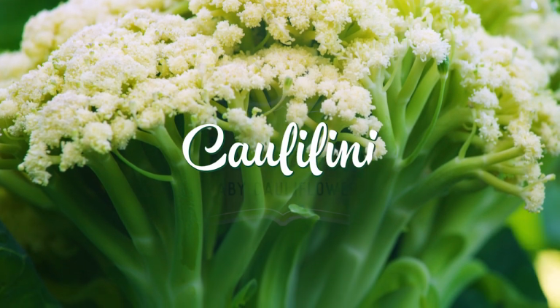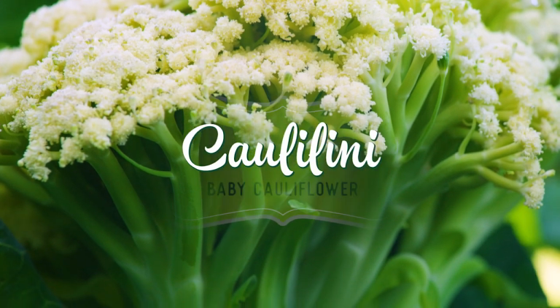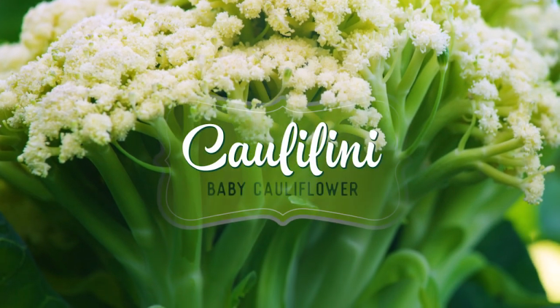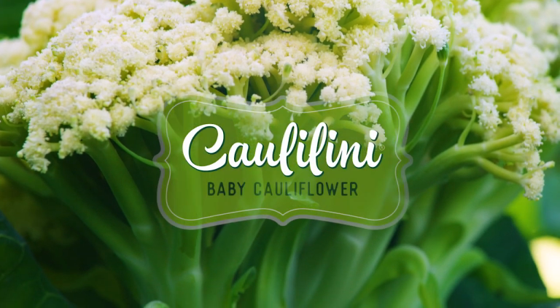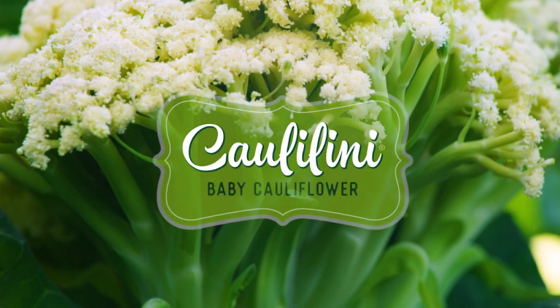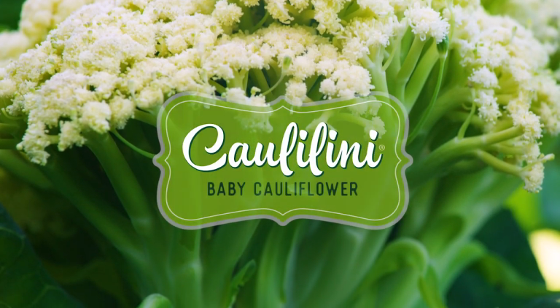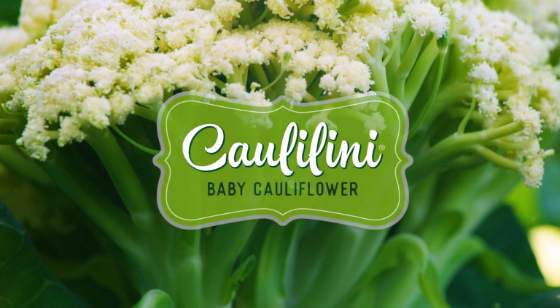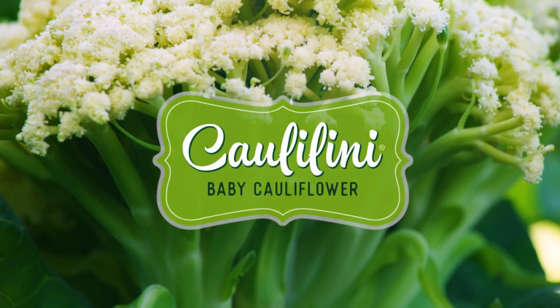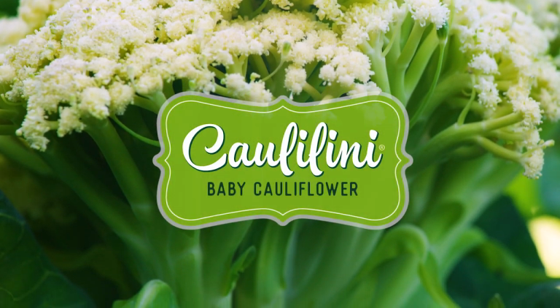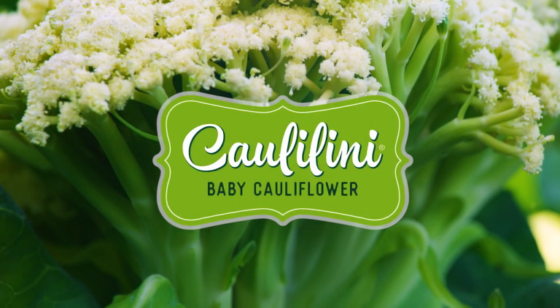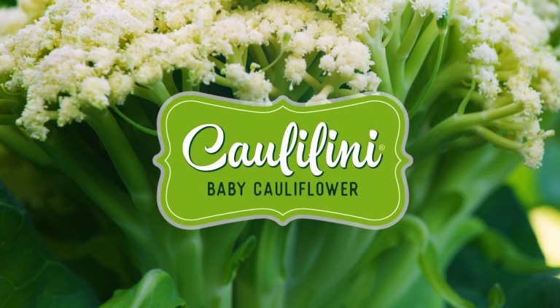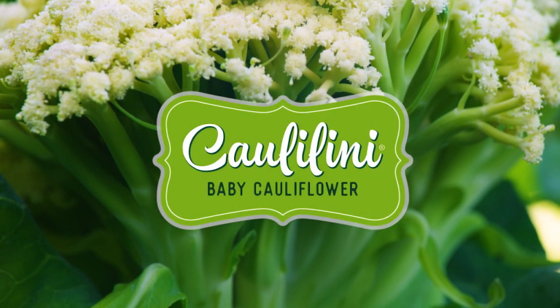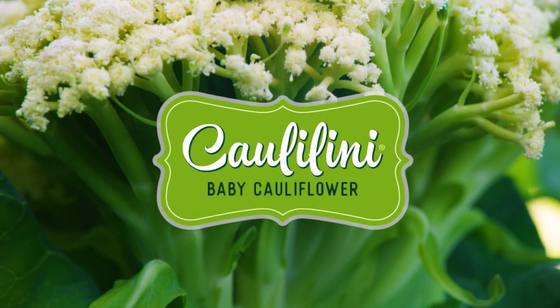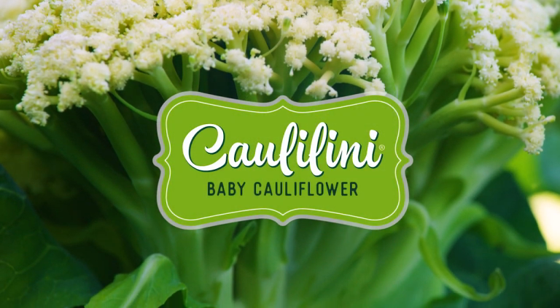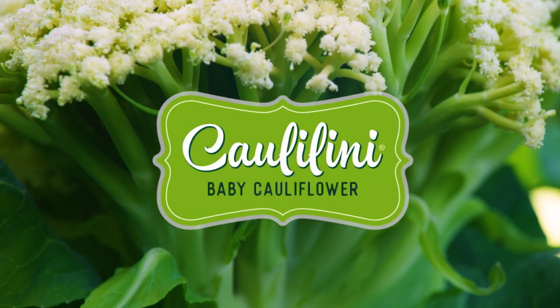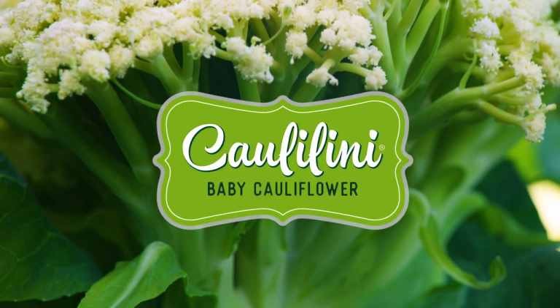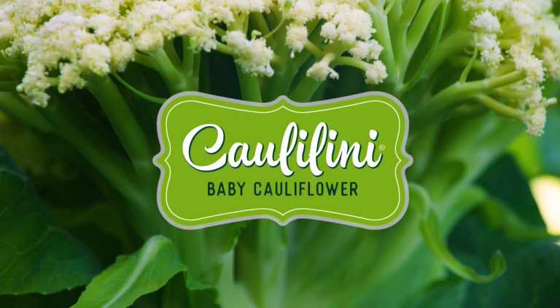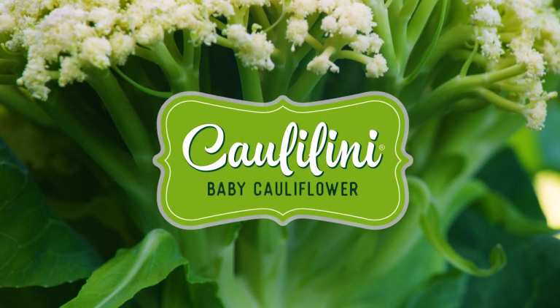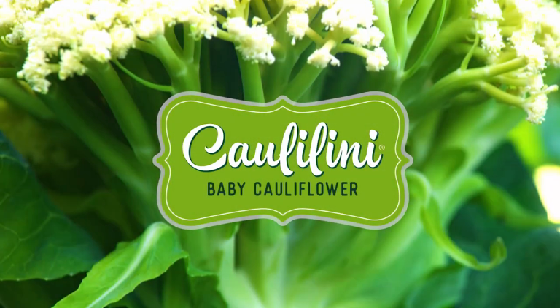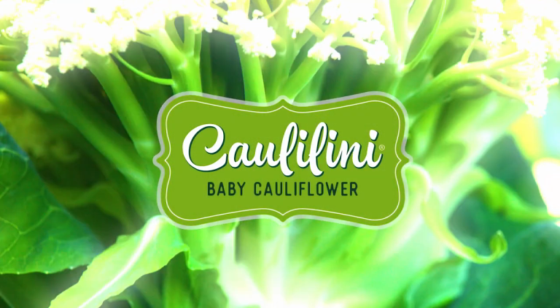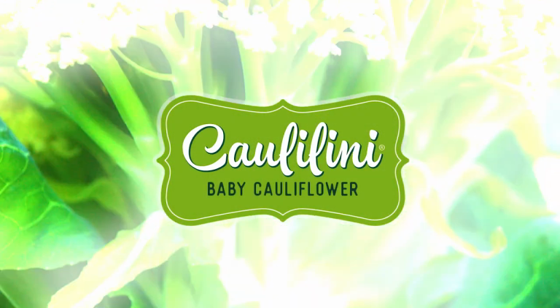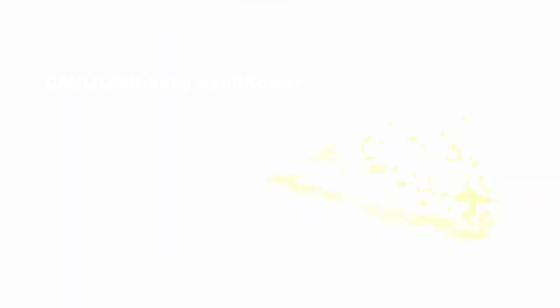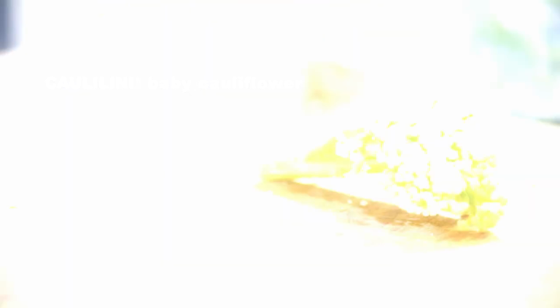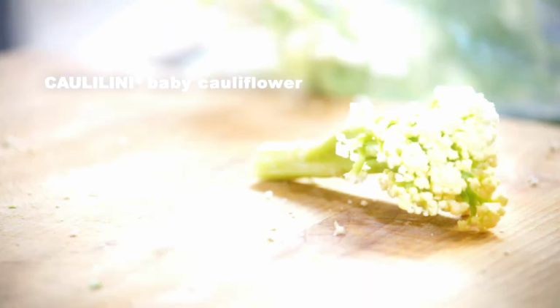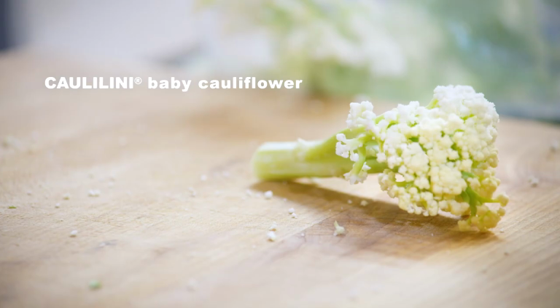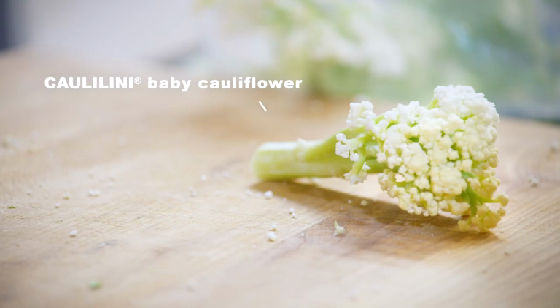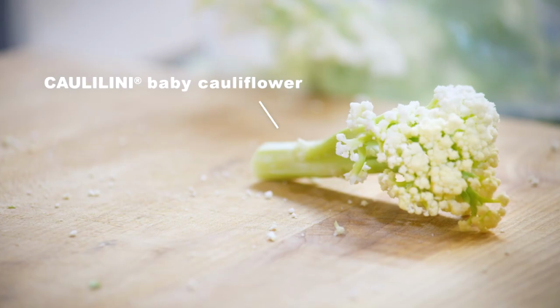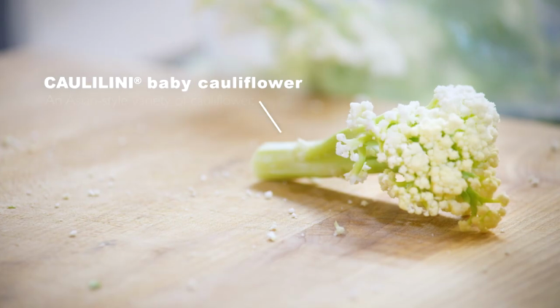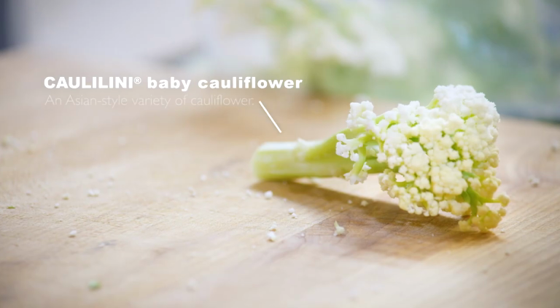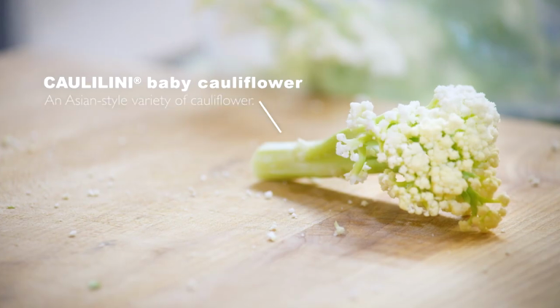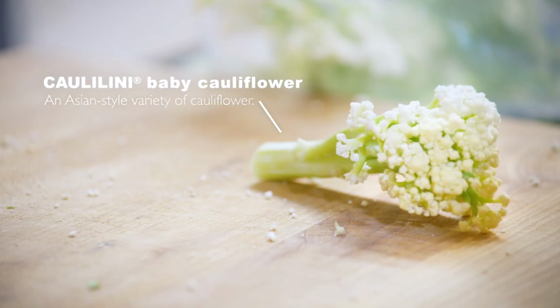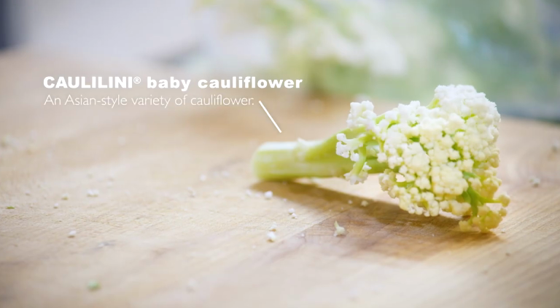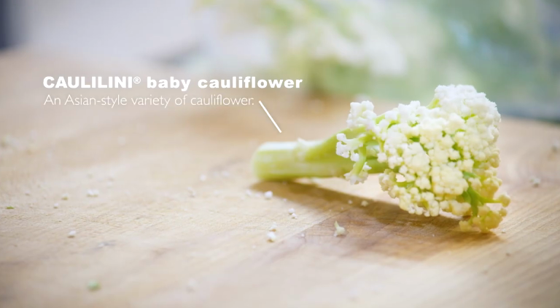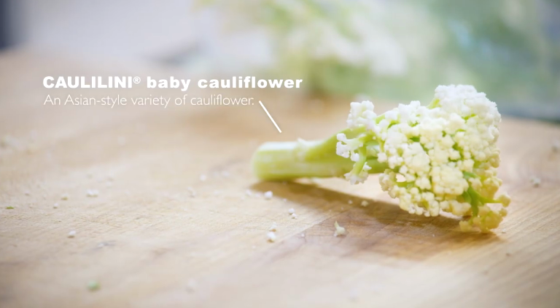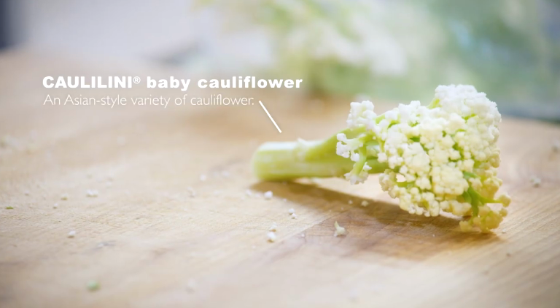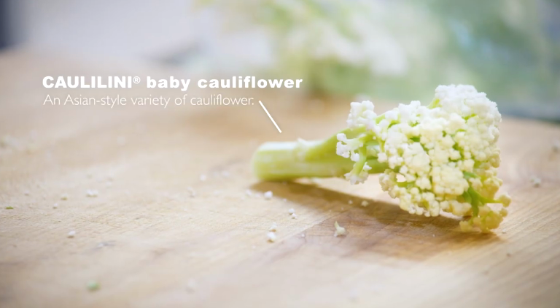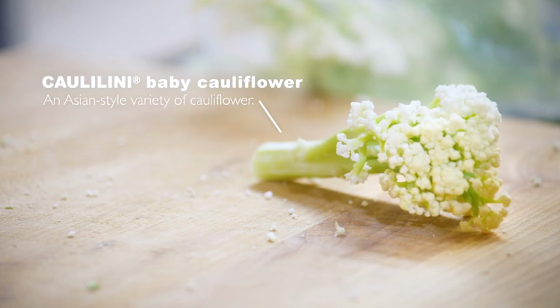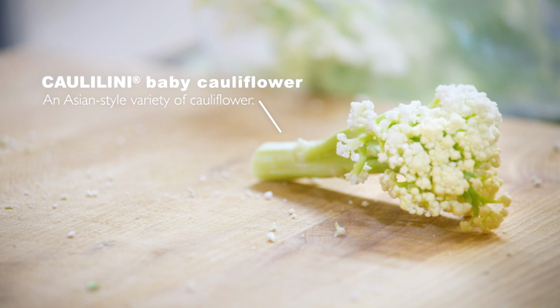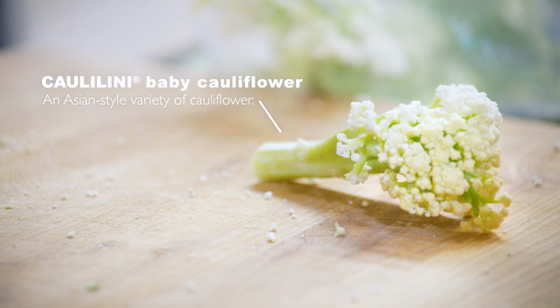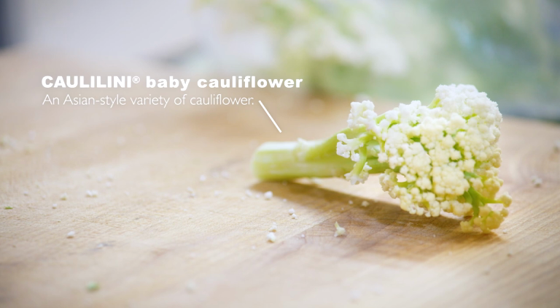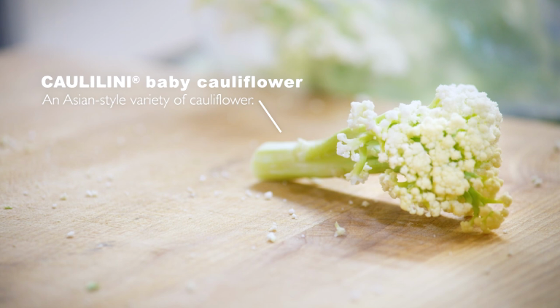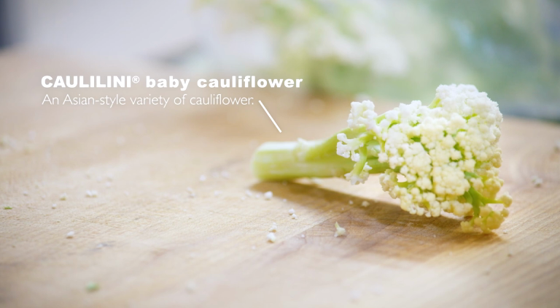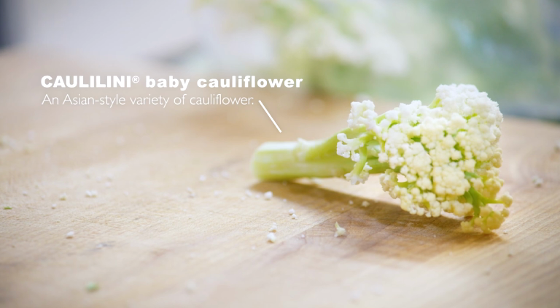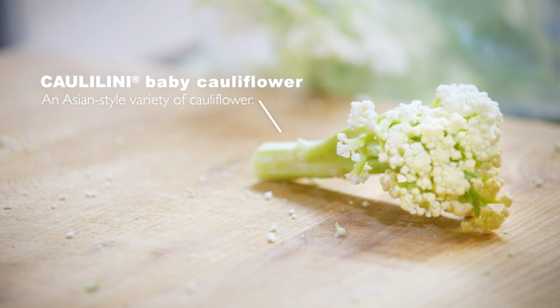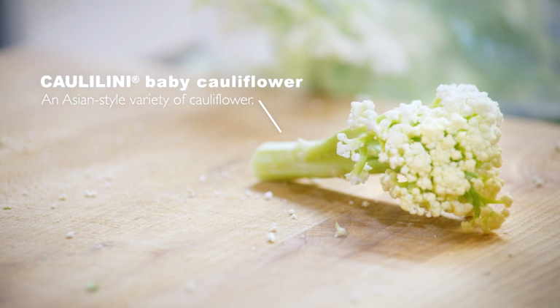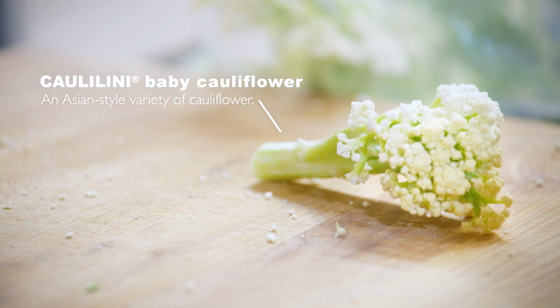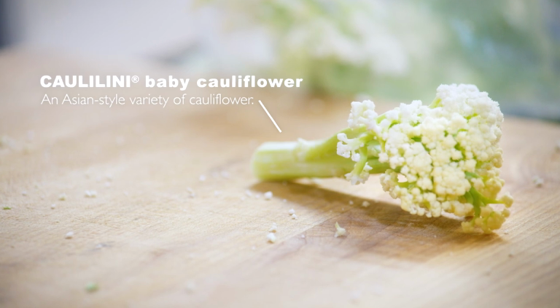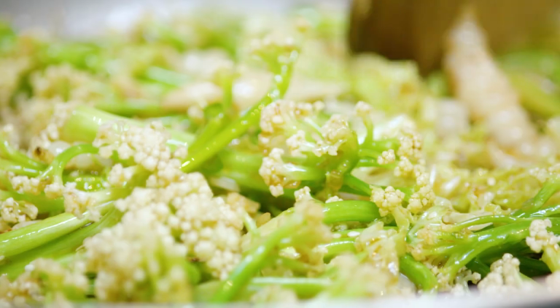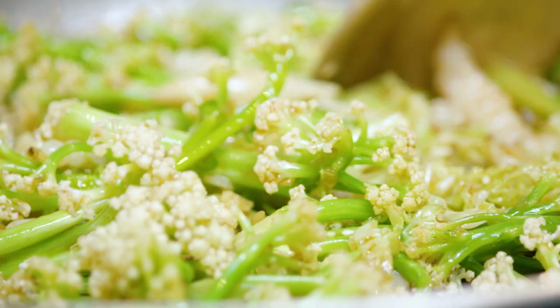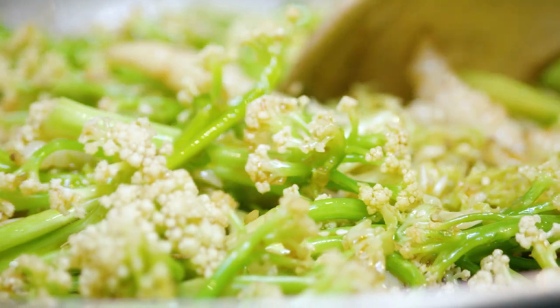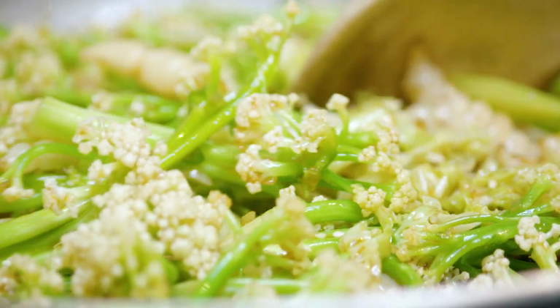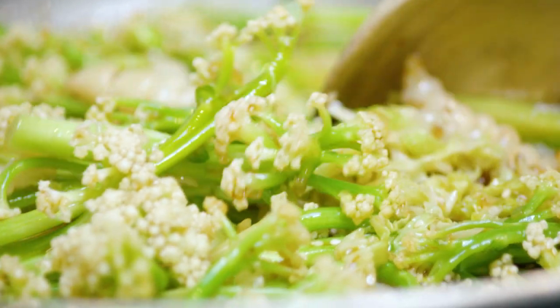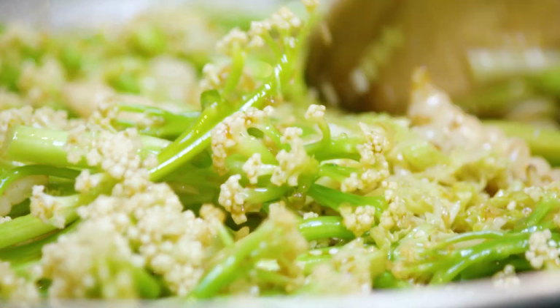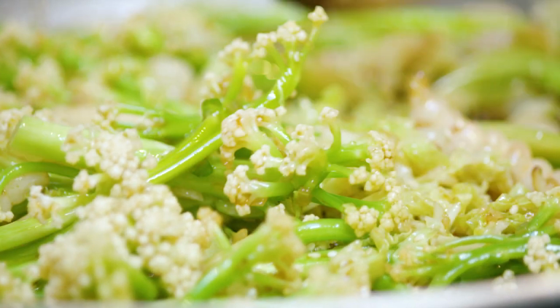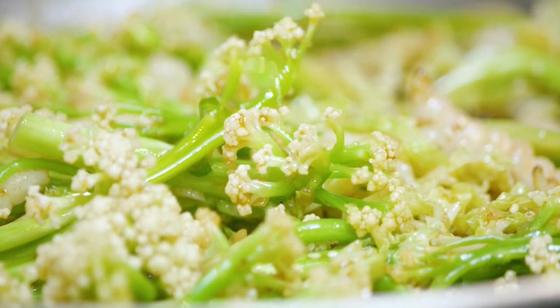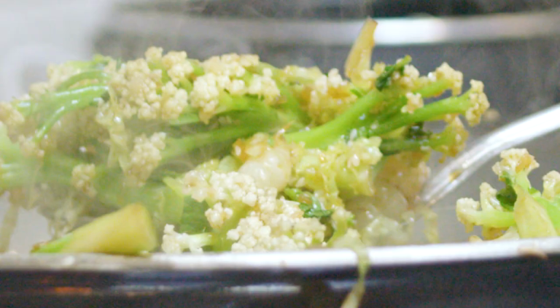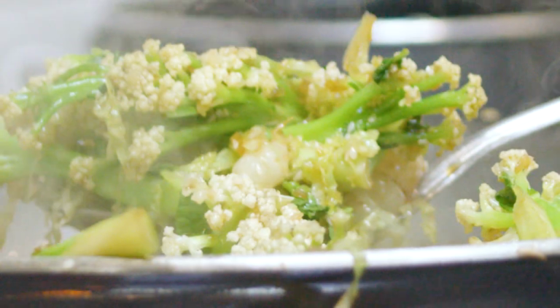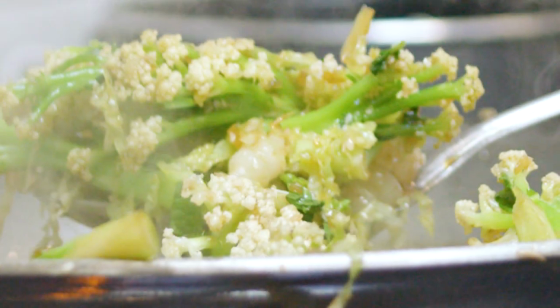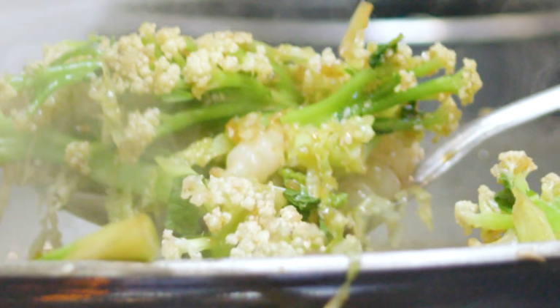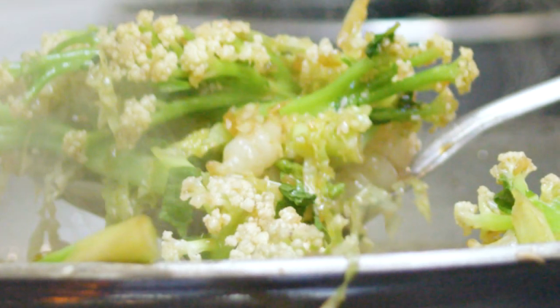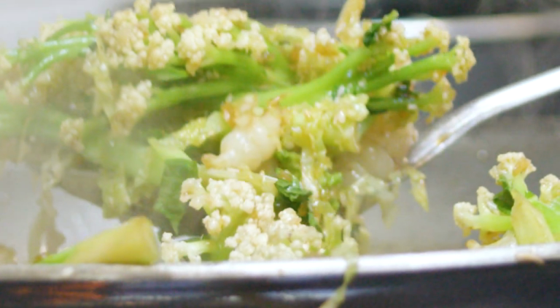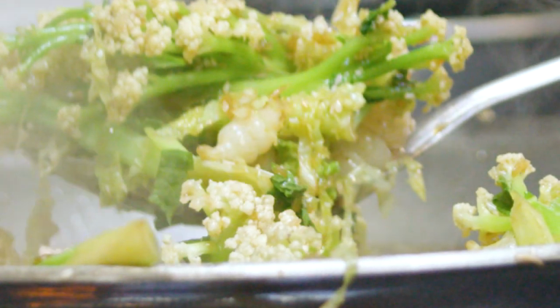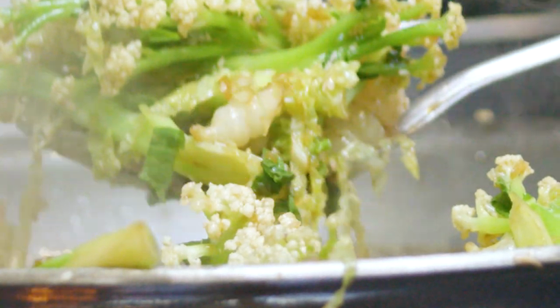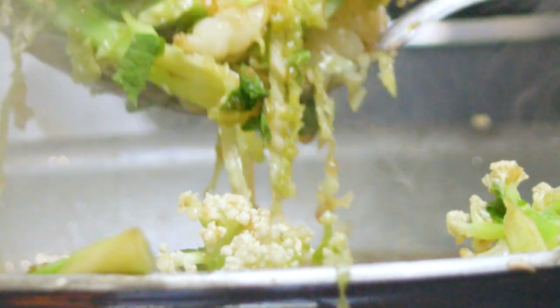At Mann, we're always looking for something different. Well, this is something new. It is an amazing plant. Minimal prep, and it's ready to go.